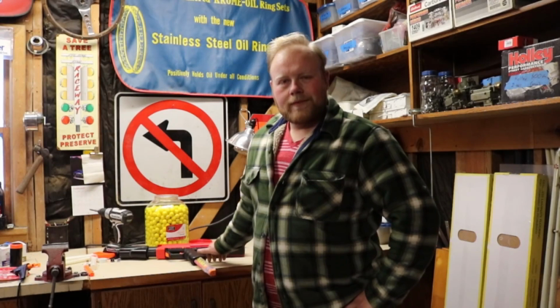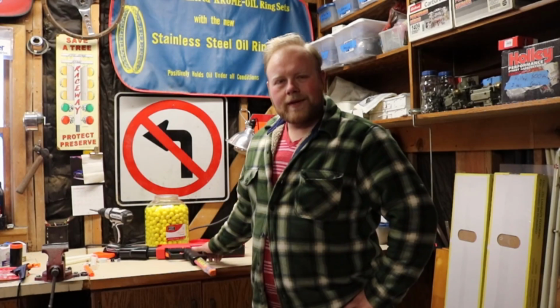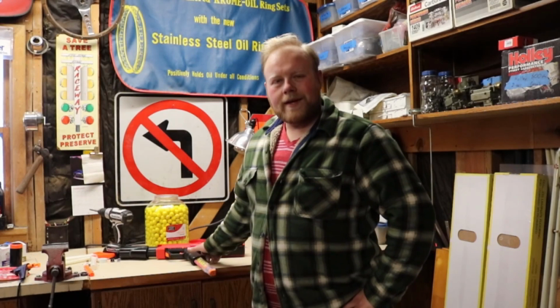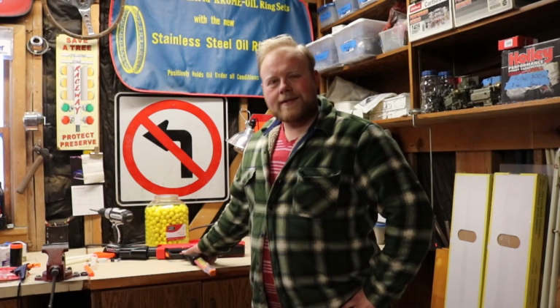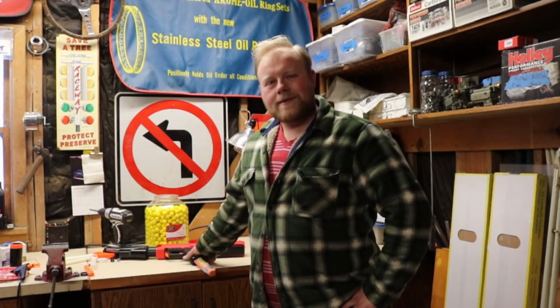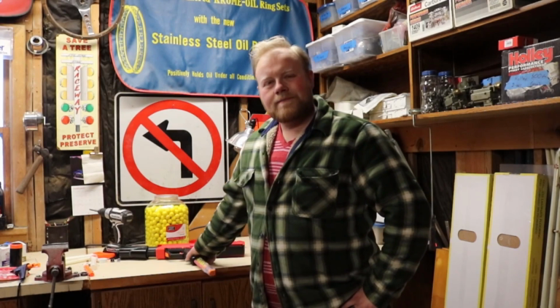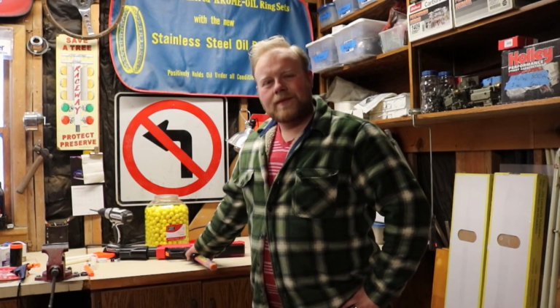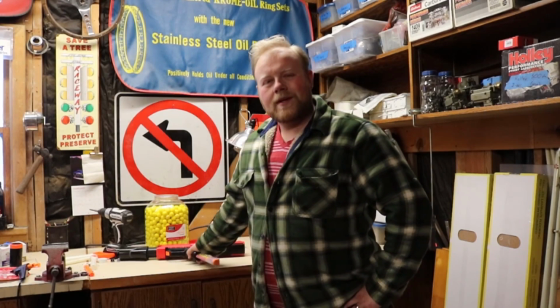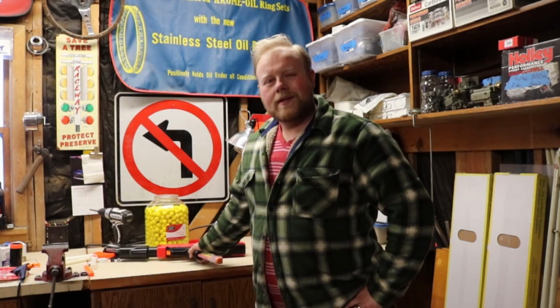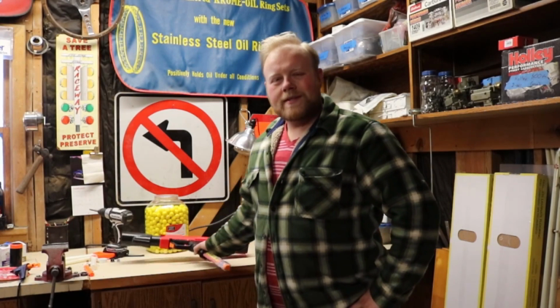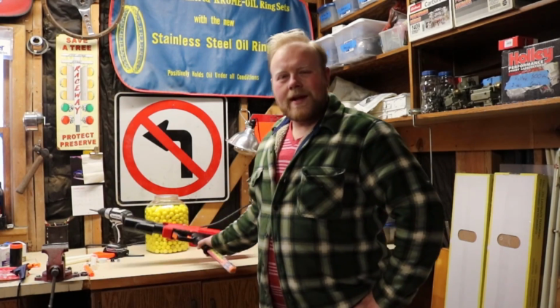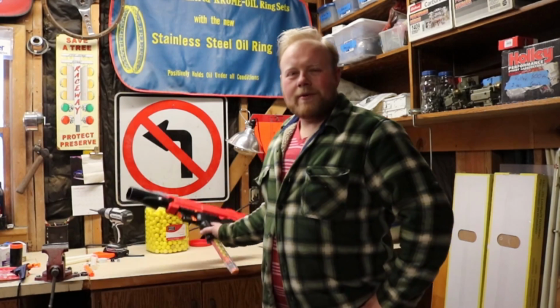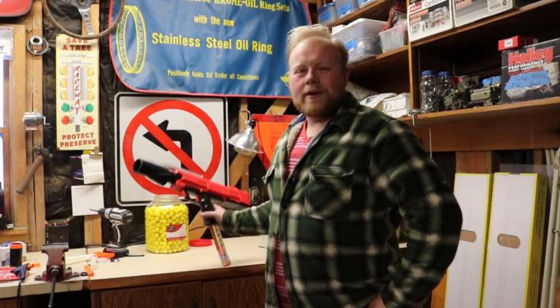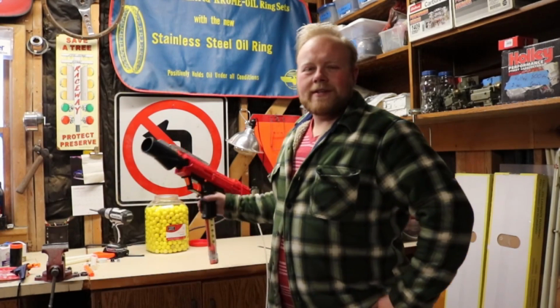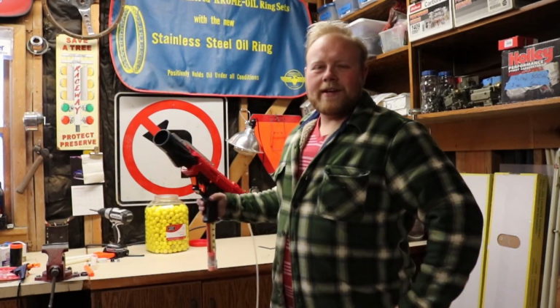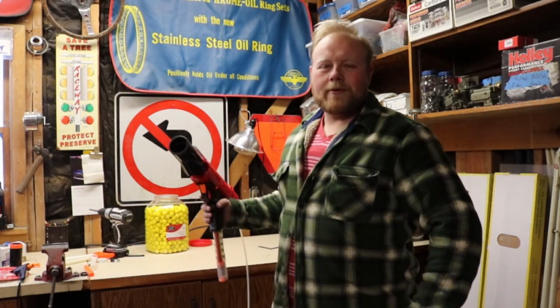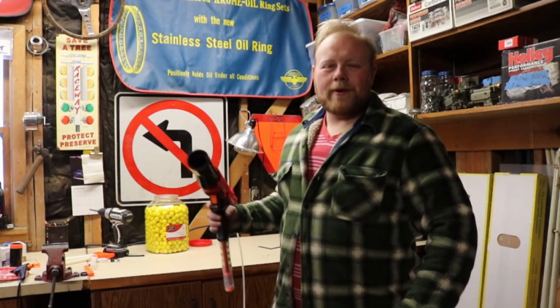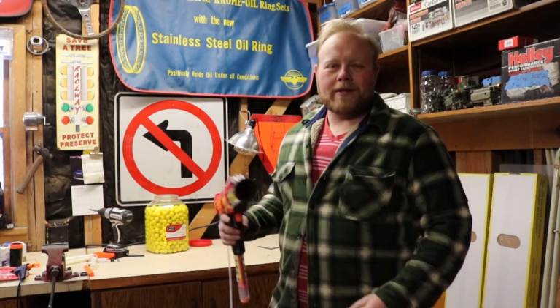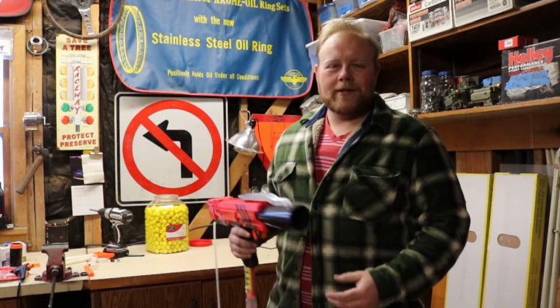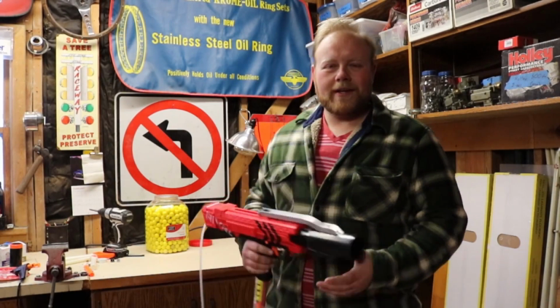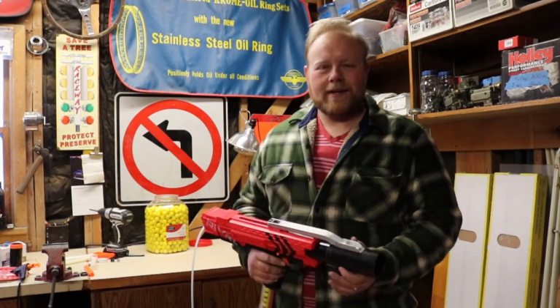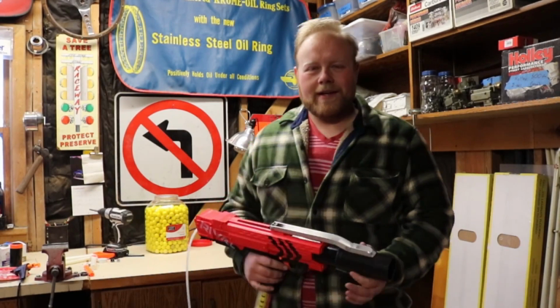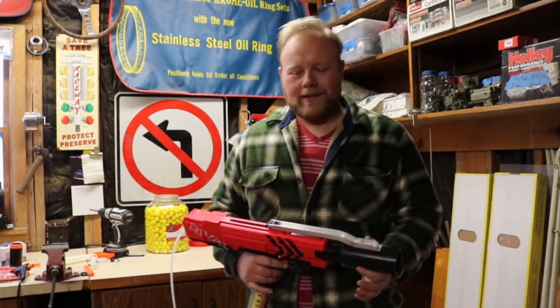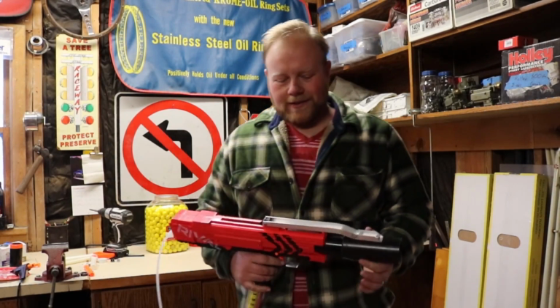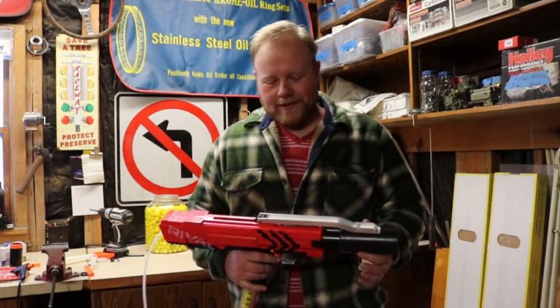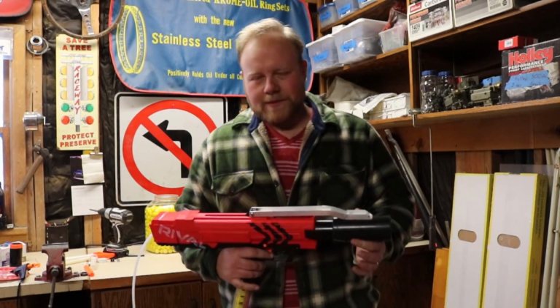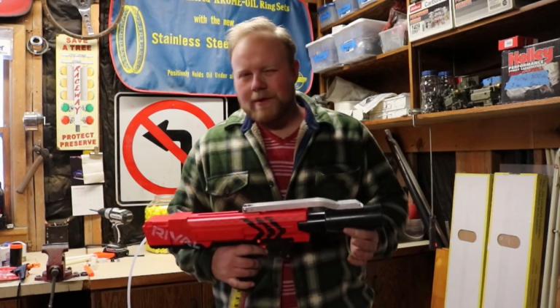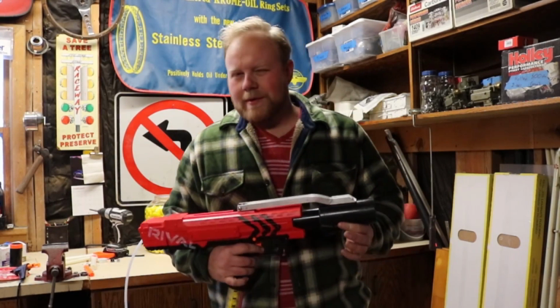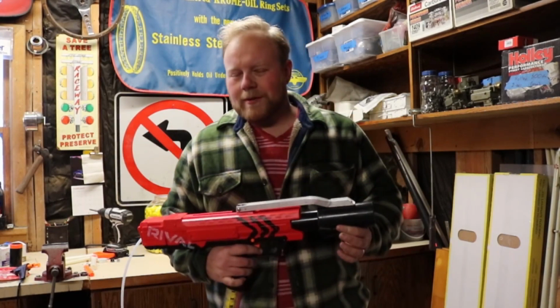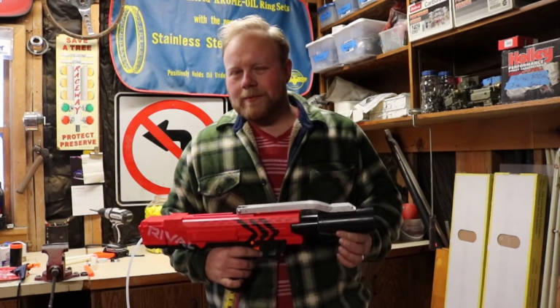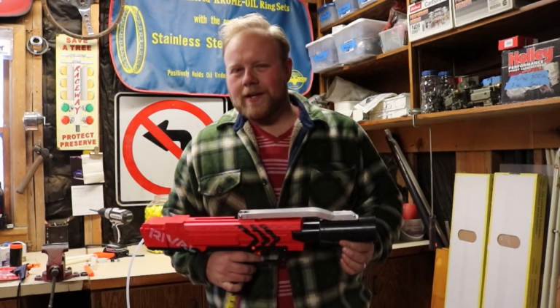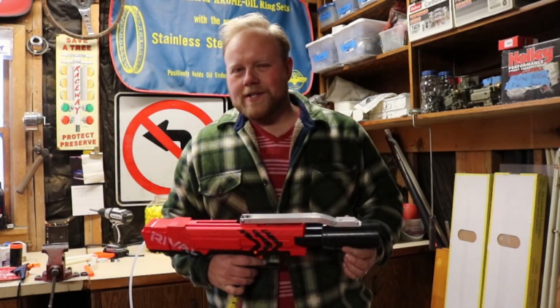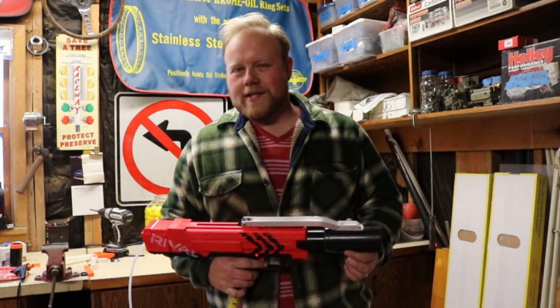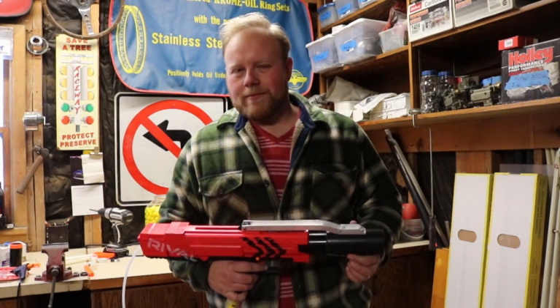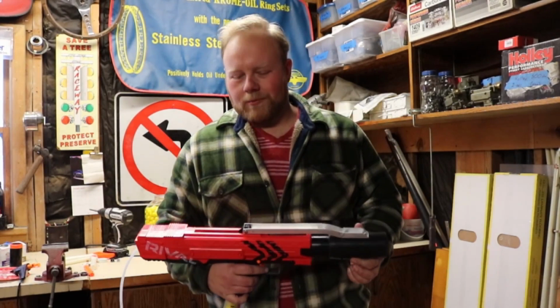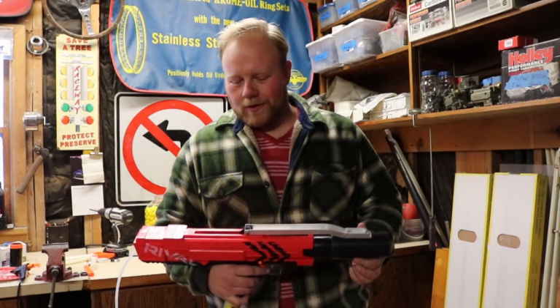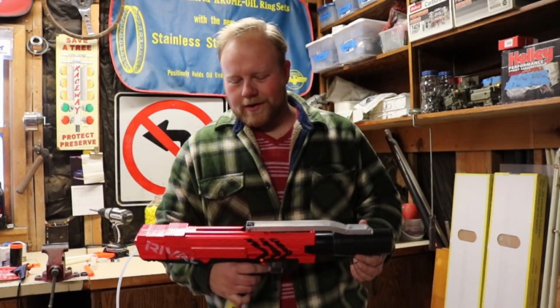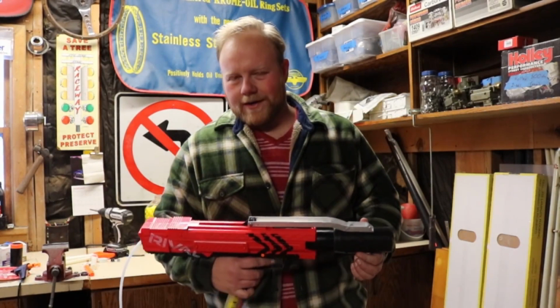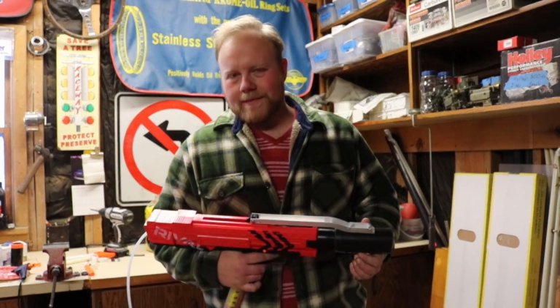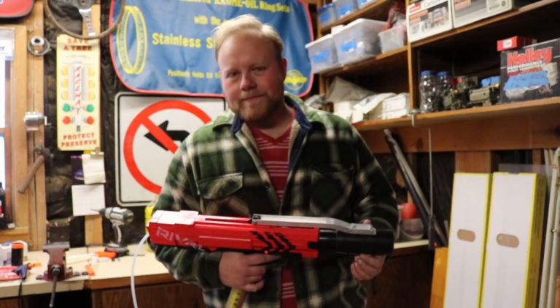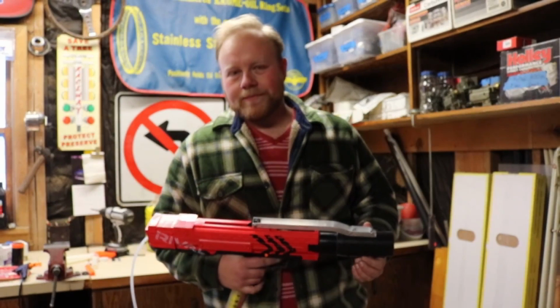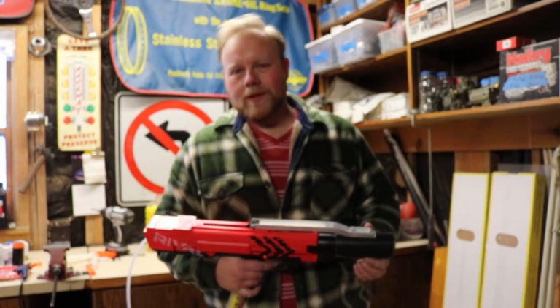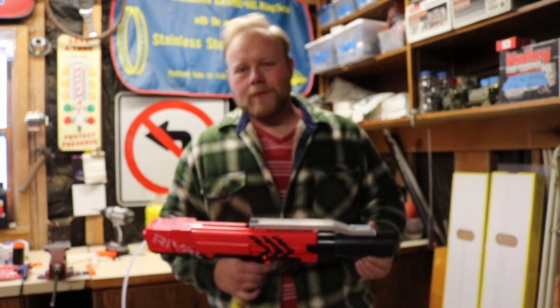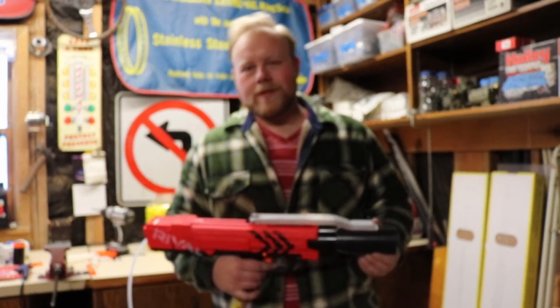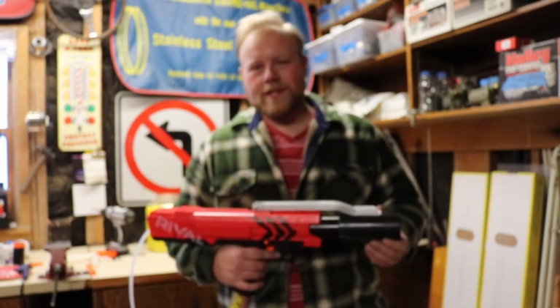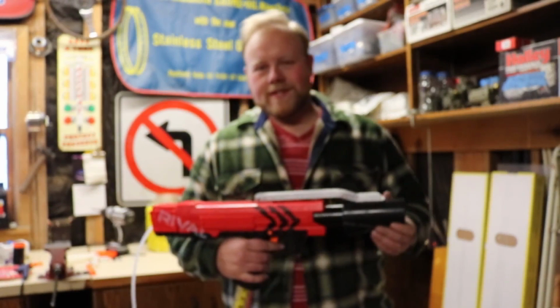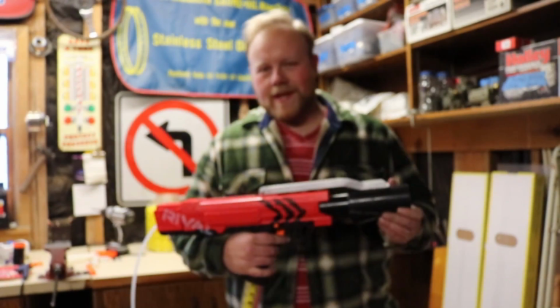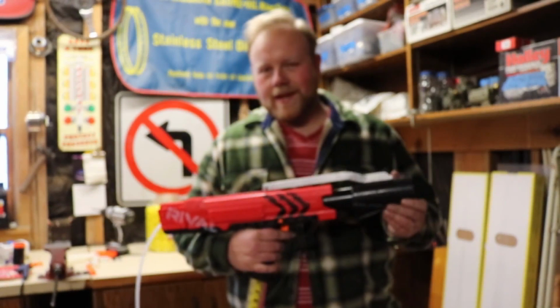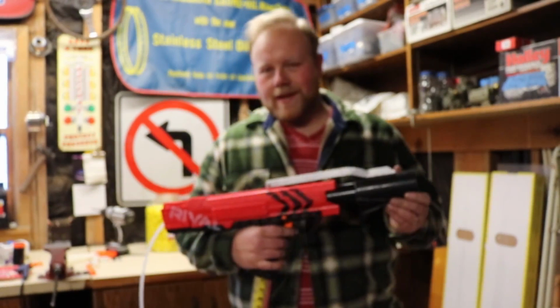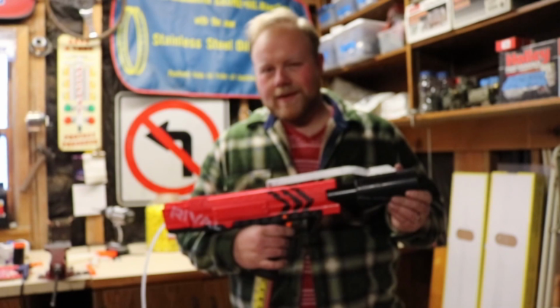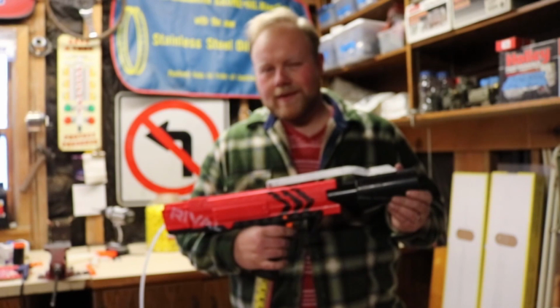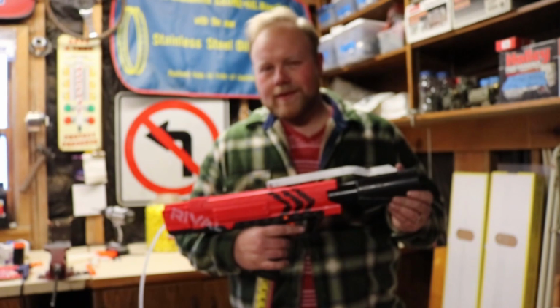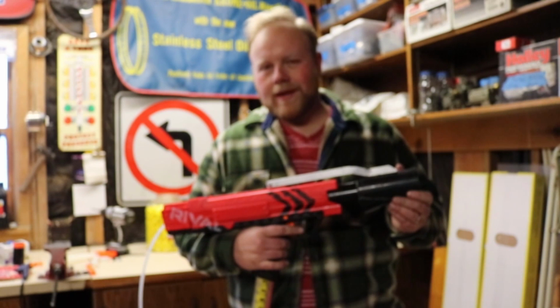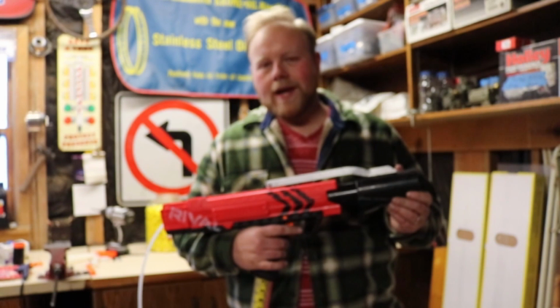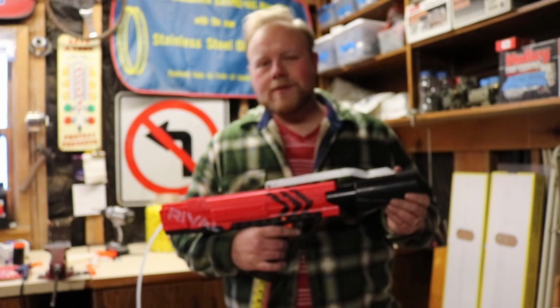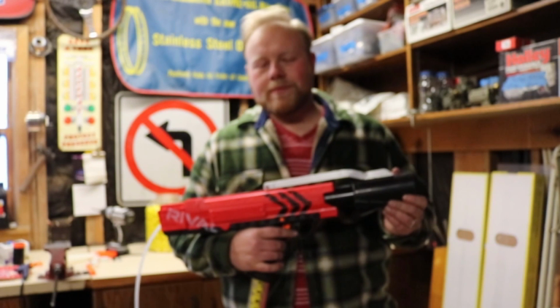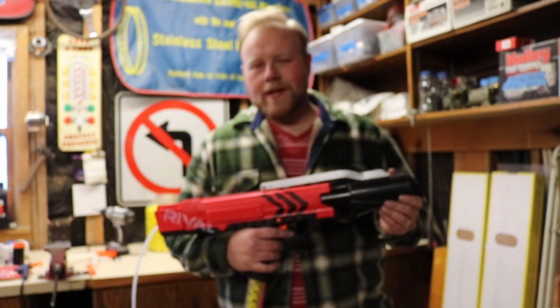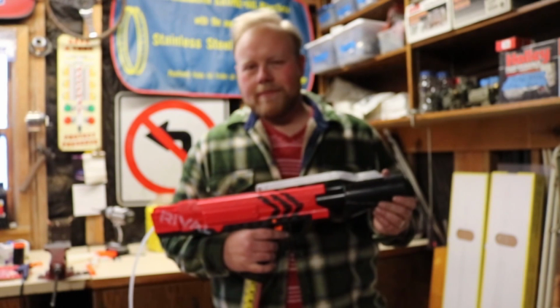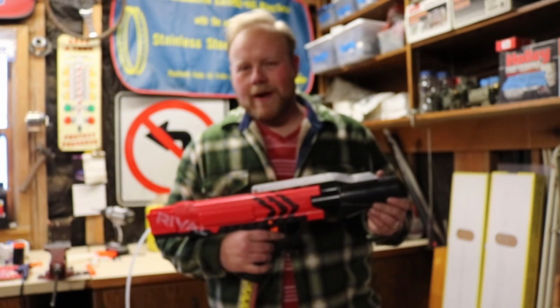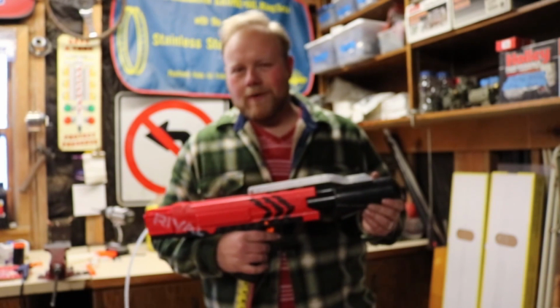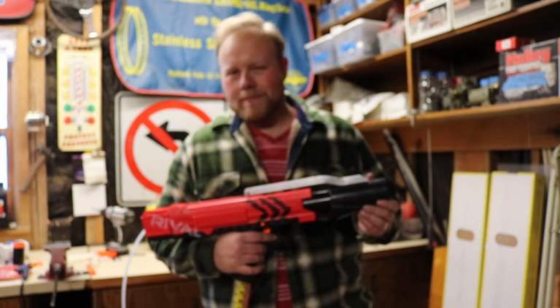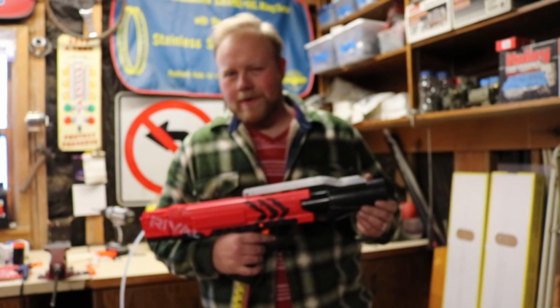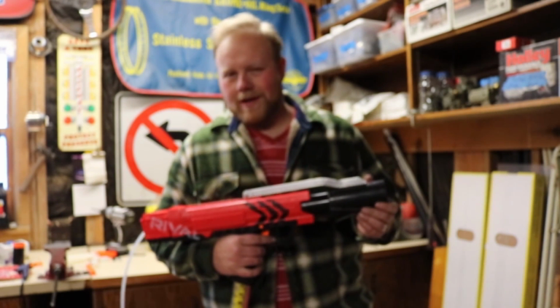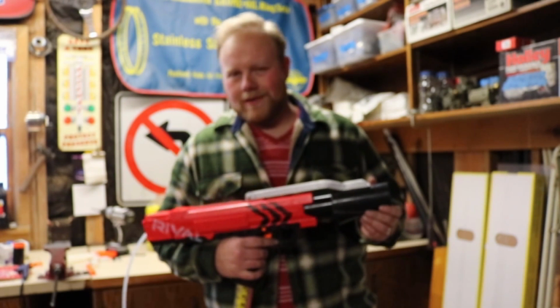Hey guys. Today we're going to take a quick look at a little experimental project I've been working on, which is an HPA-powered Apollo.